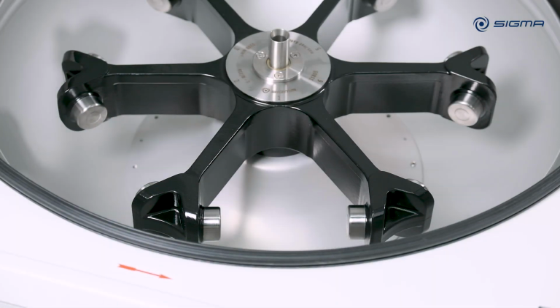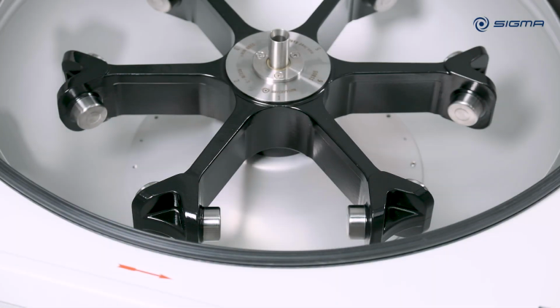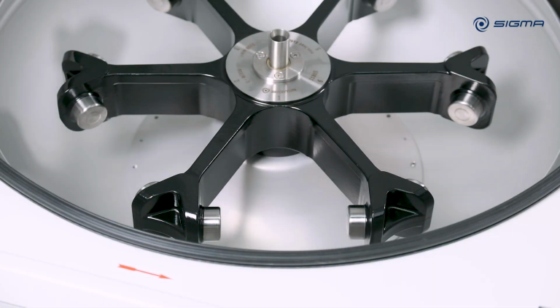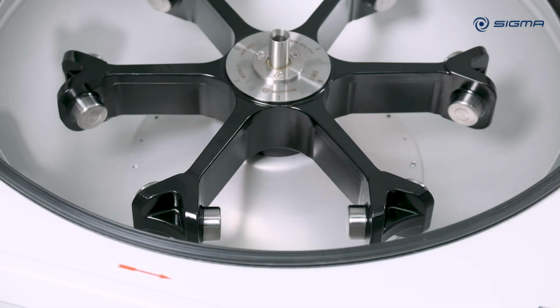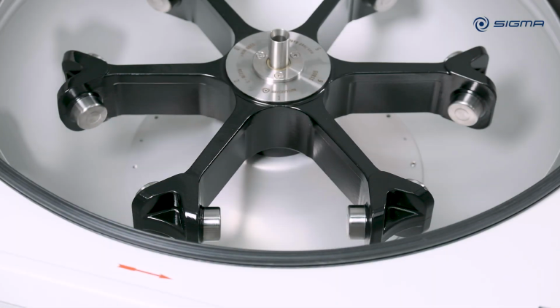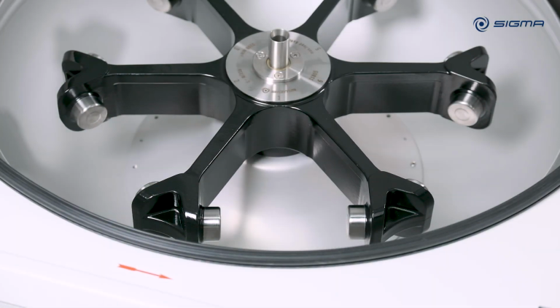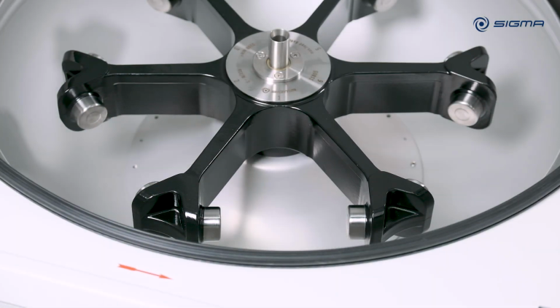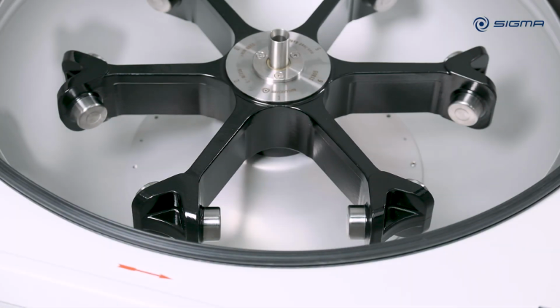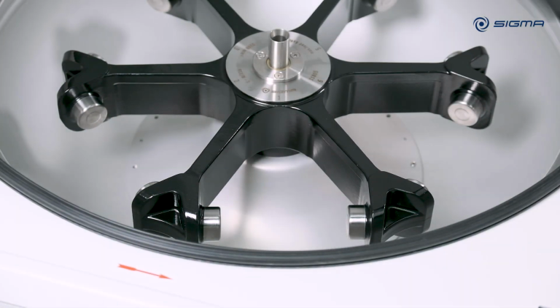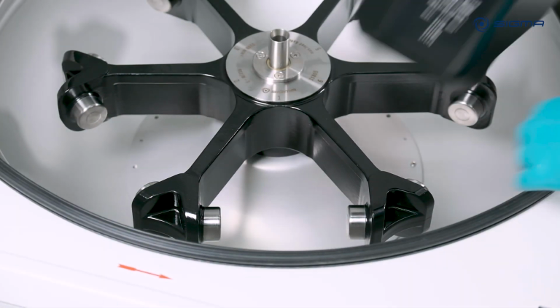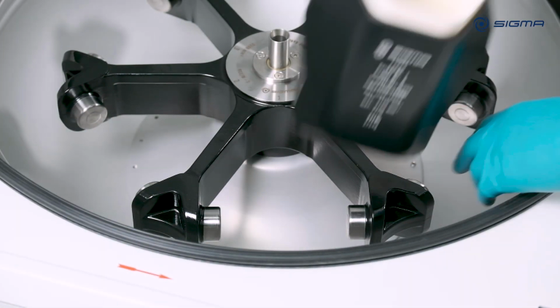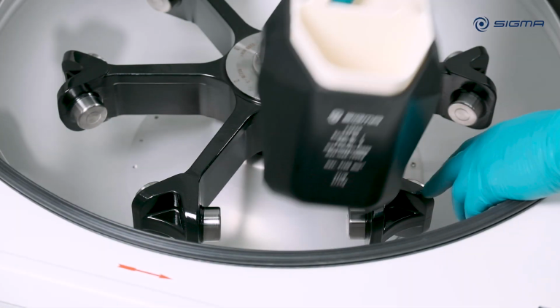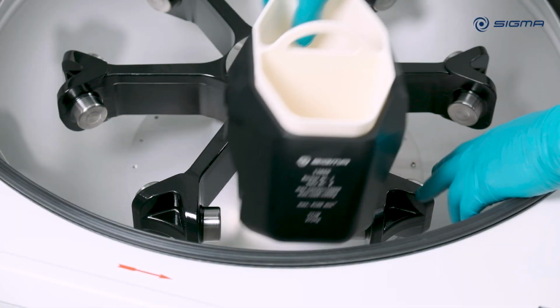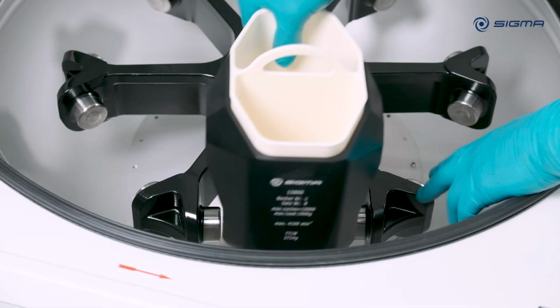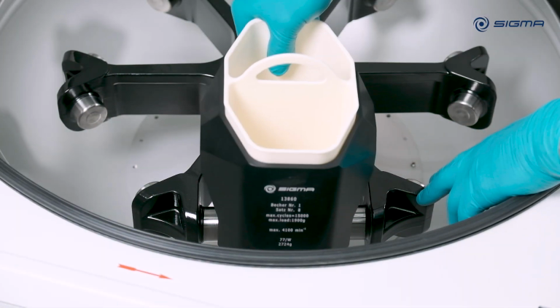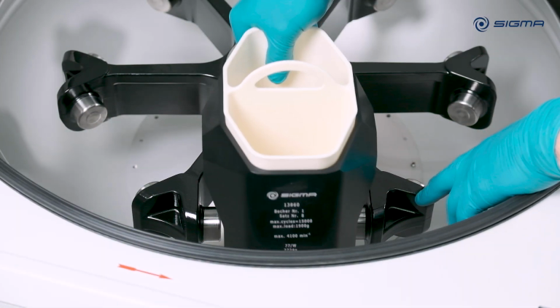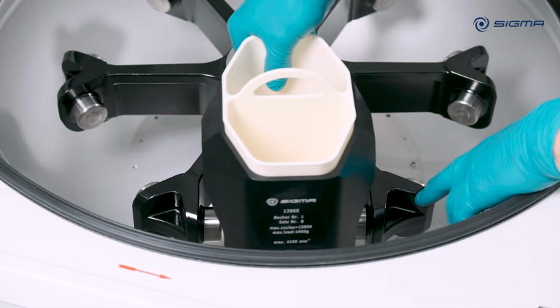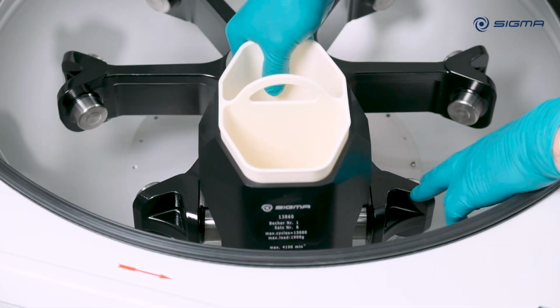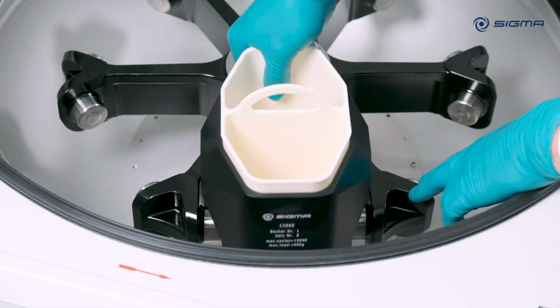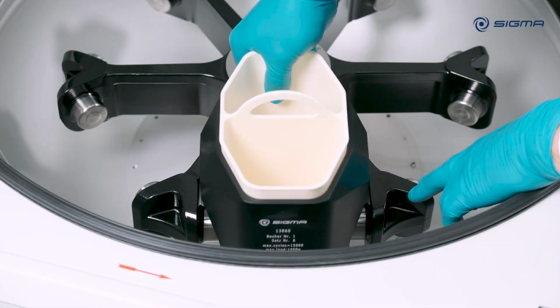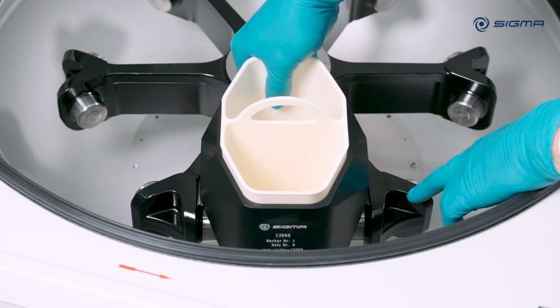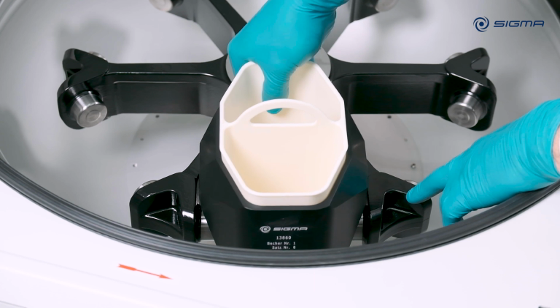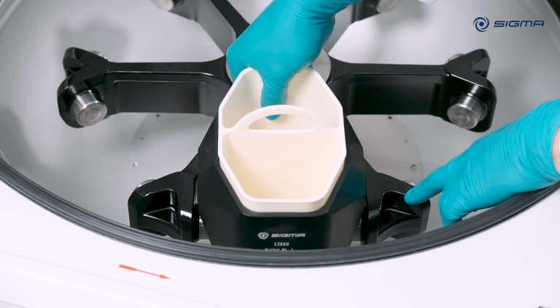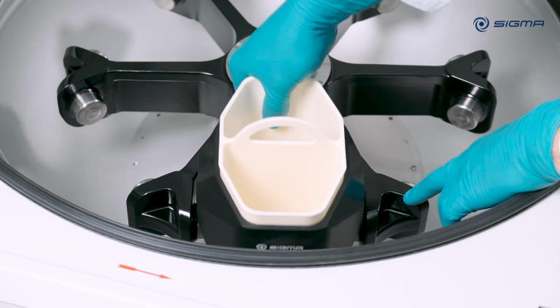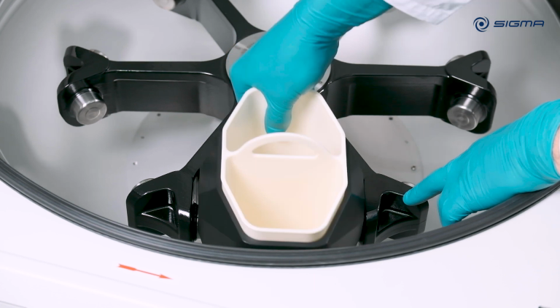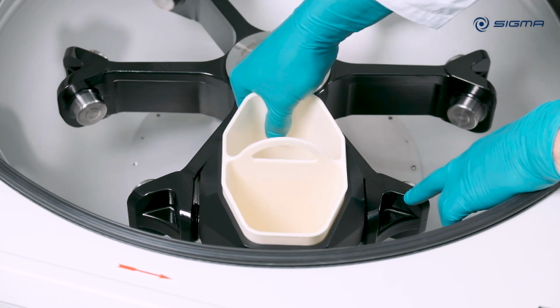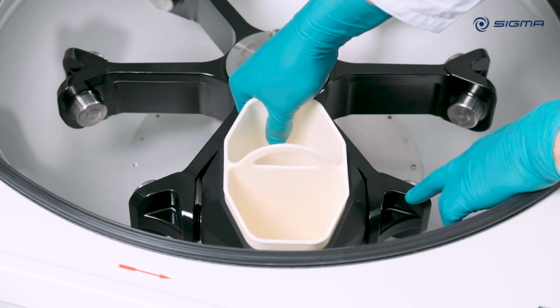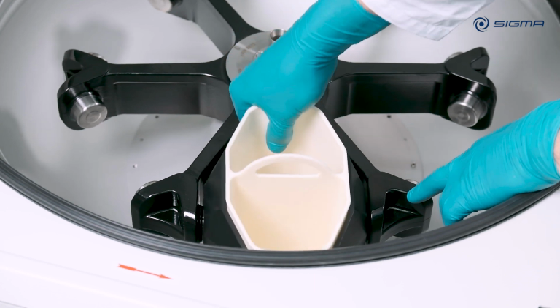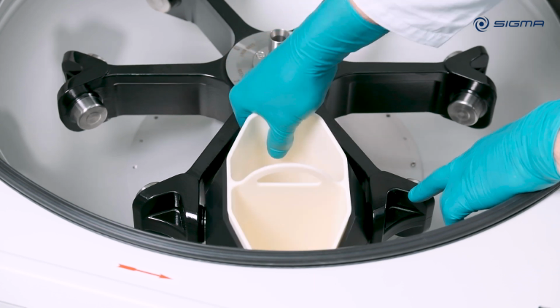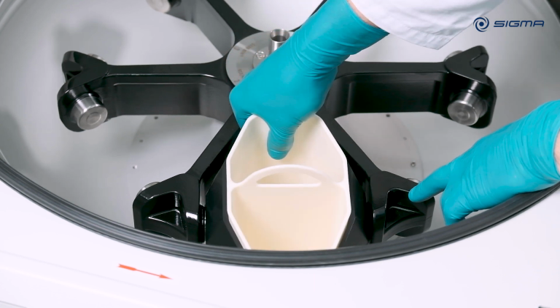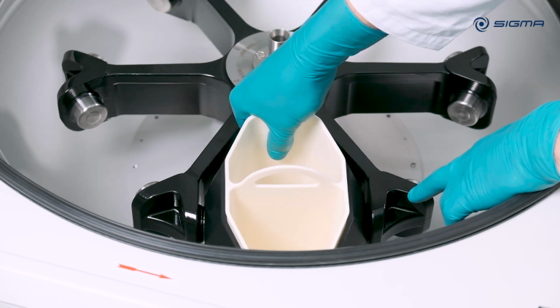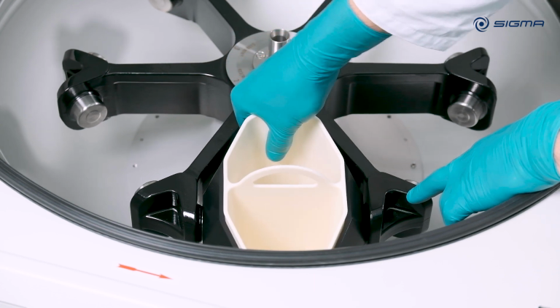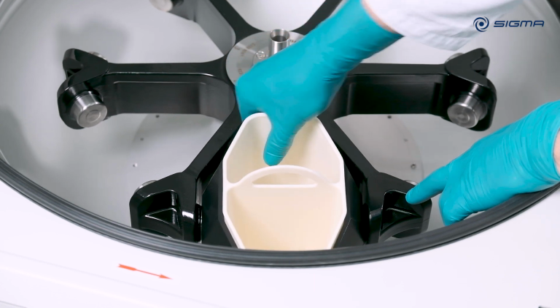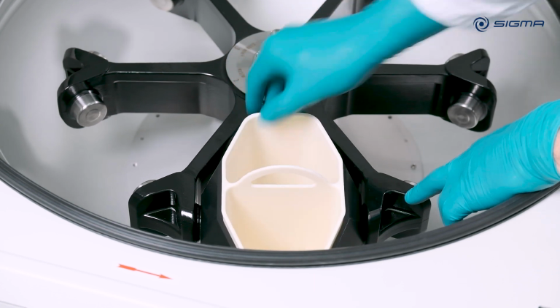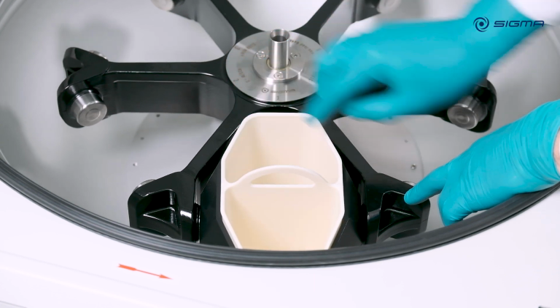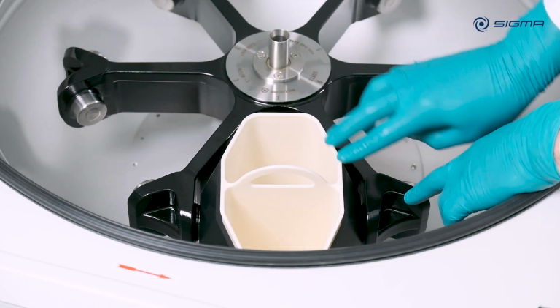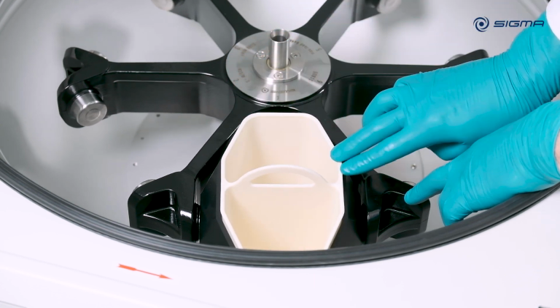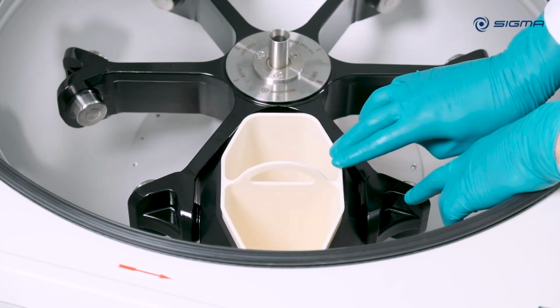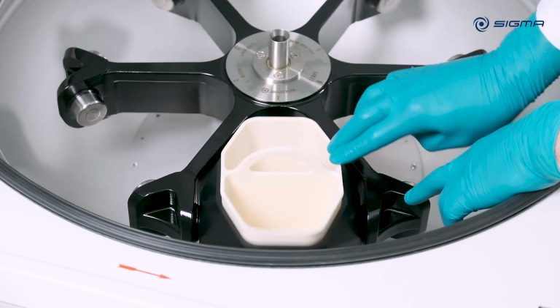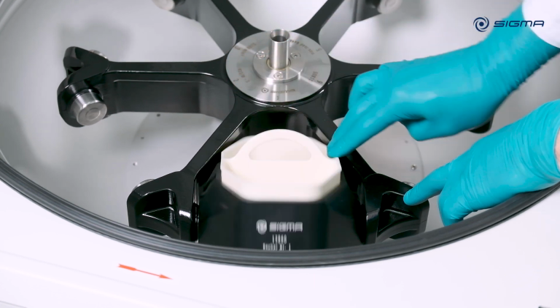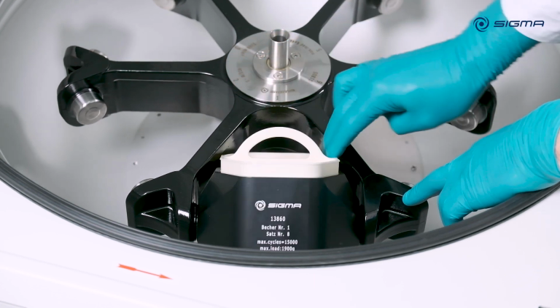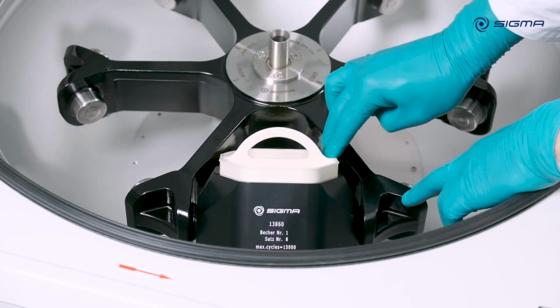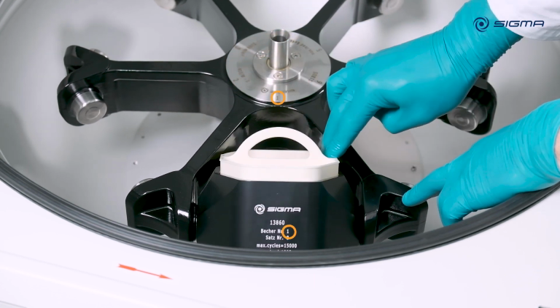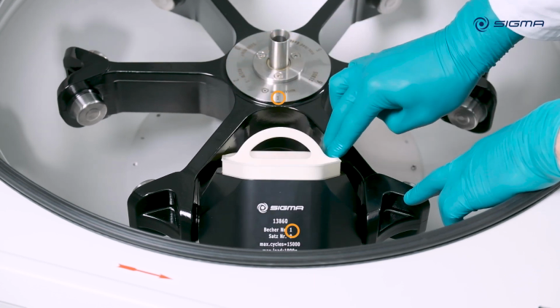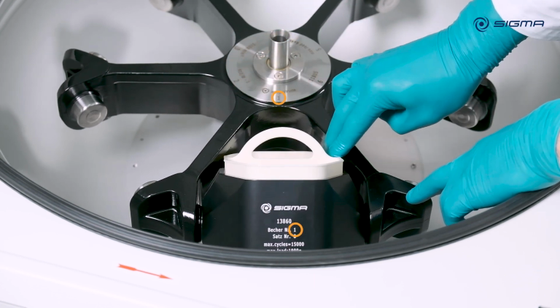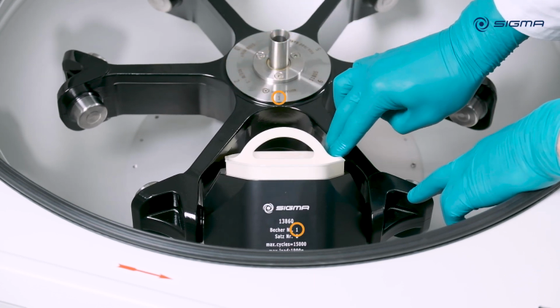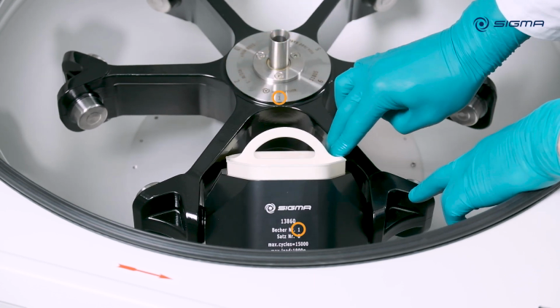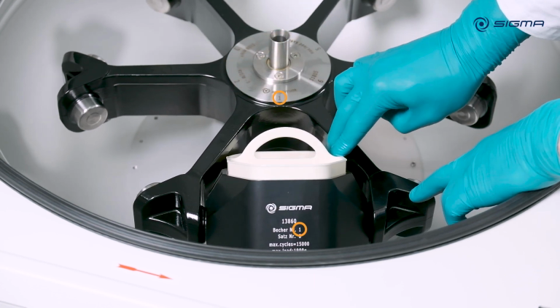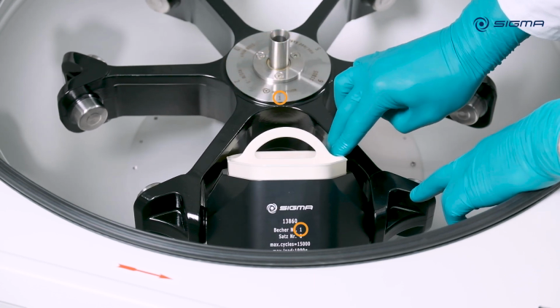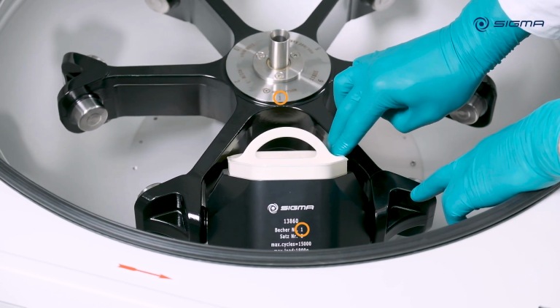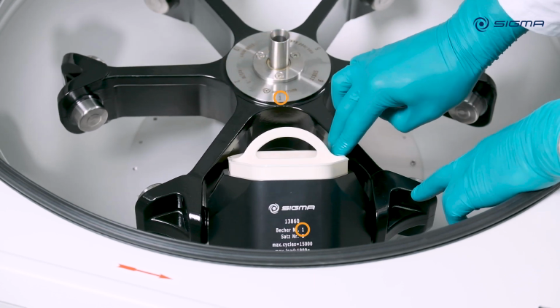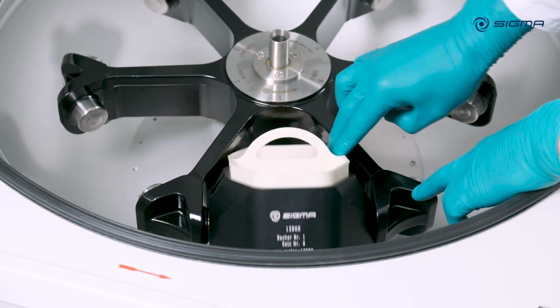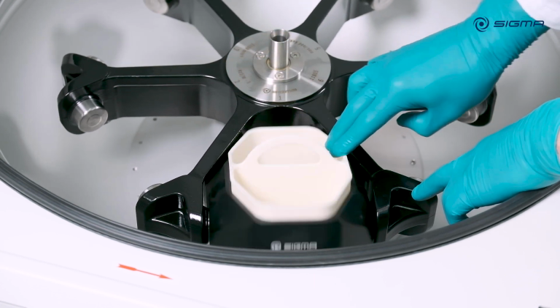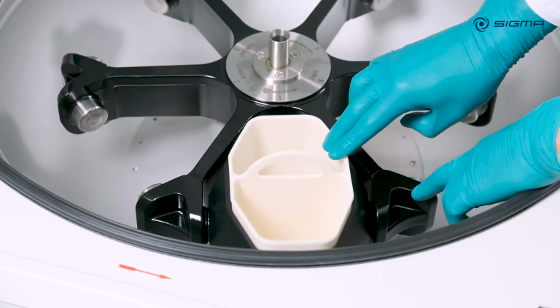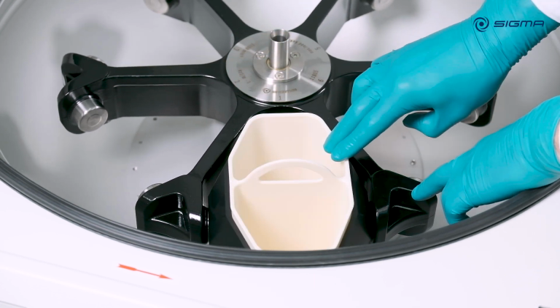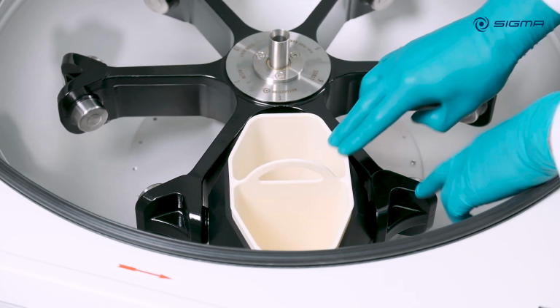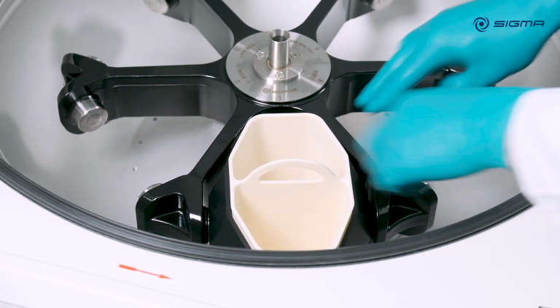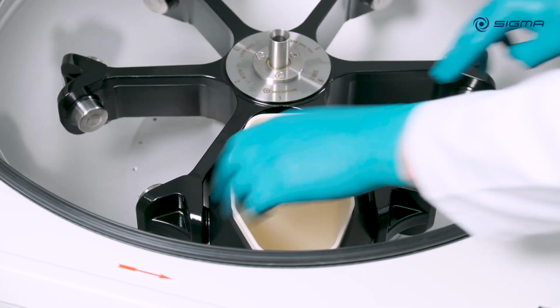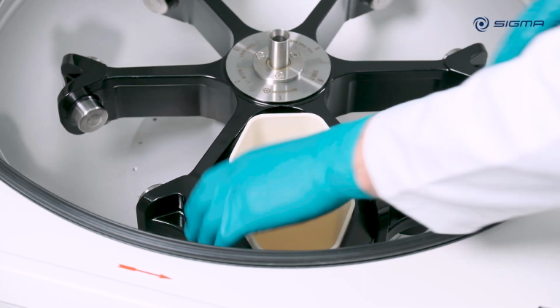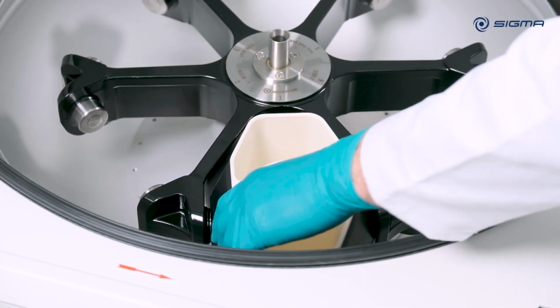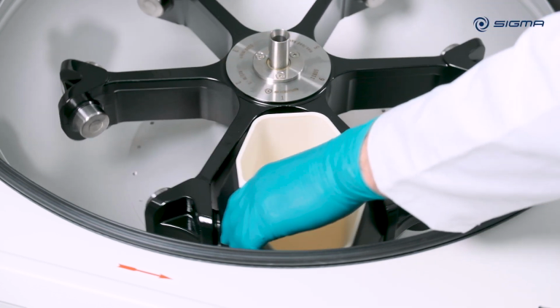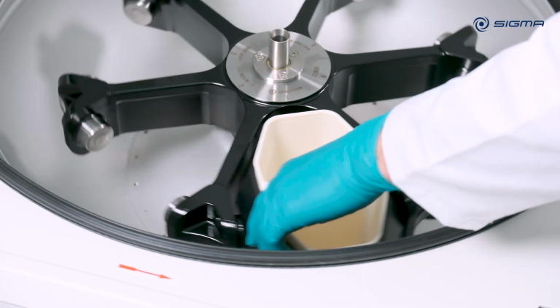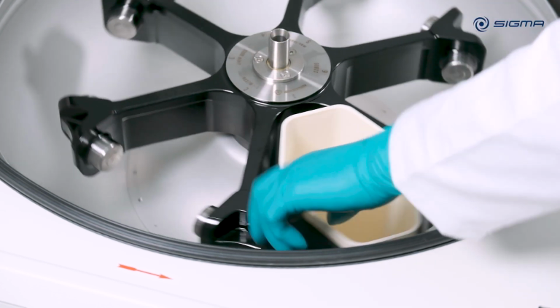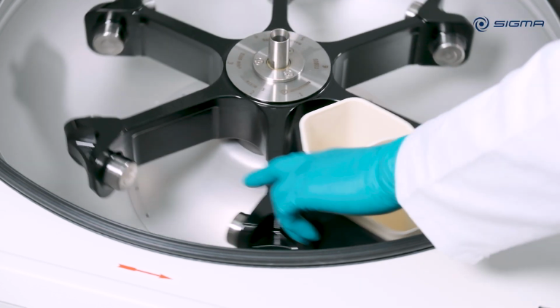When inserting the buckets, check that the buckets are numbered properly and are correctly positioned in the rotor. Each bucket has an assigned location.